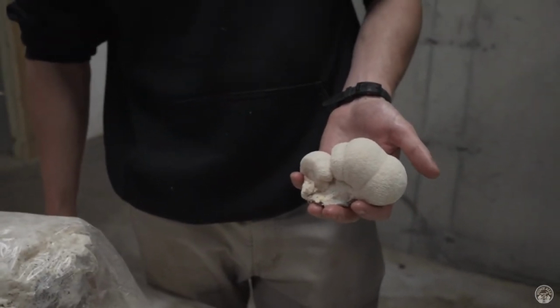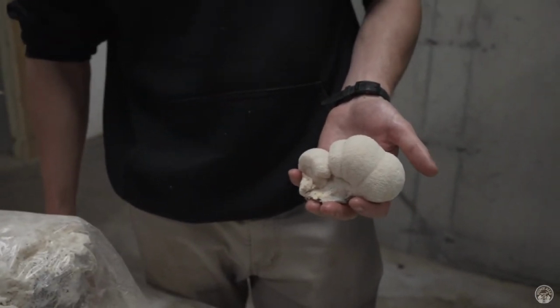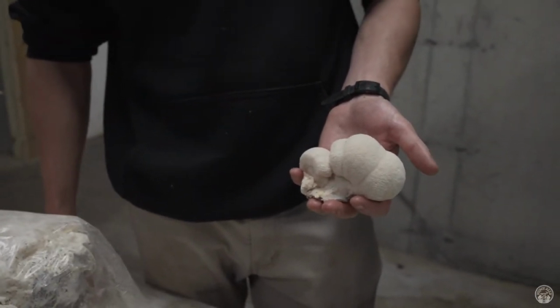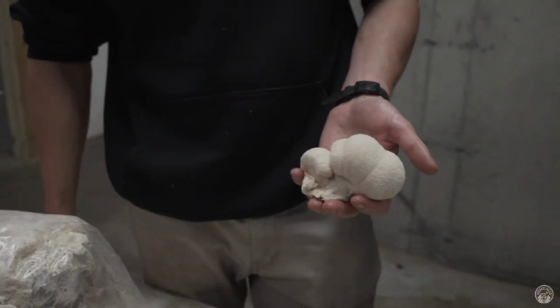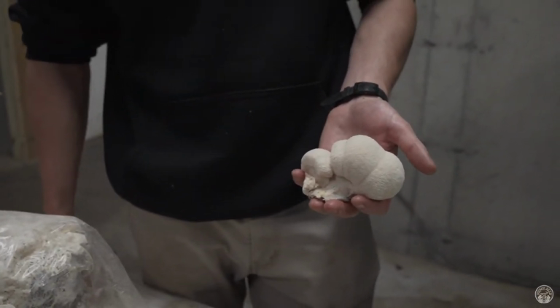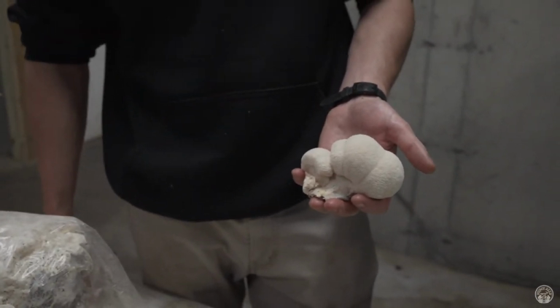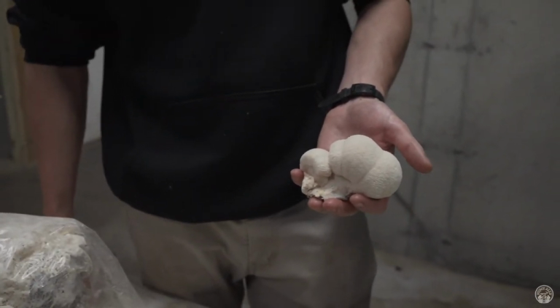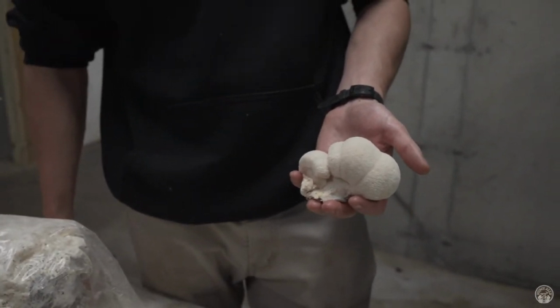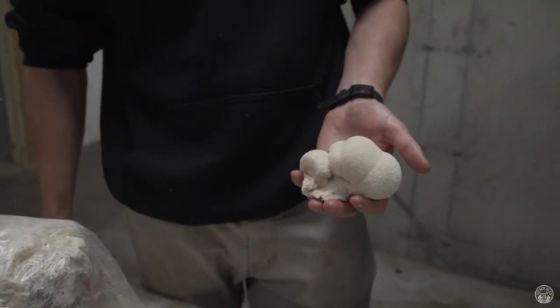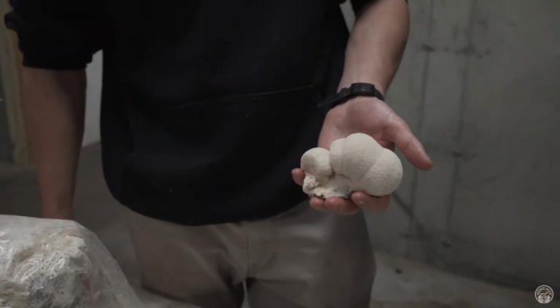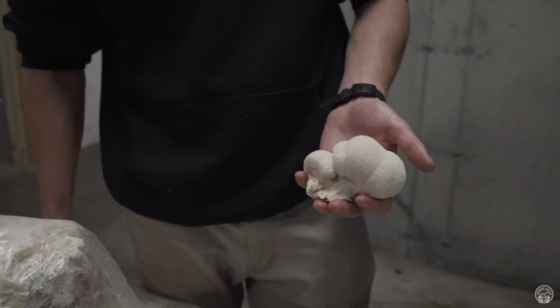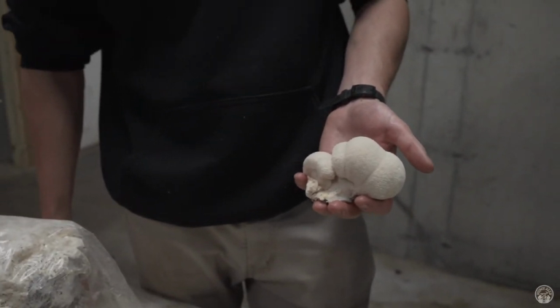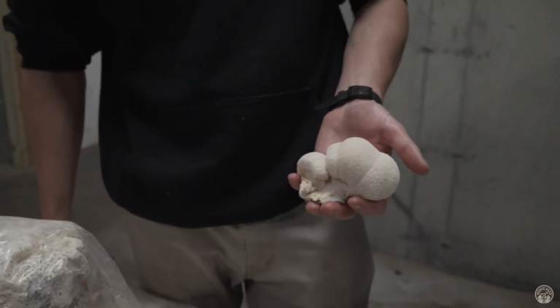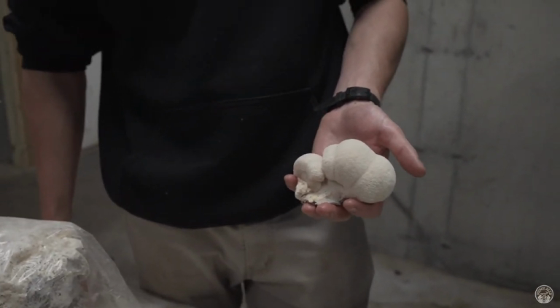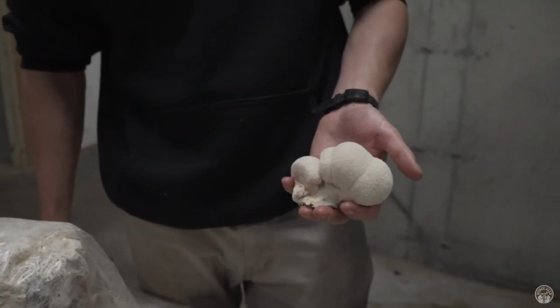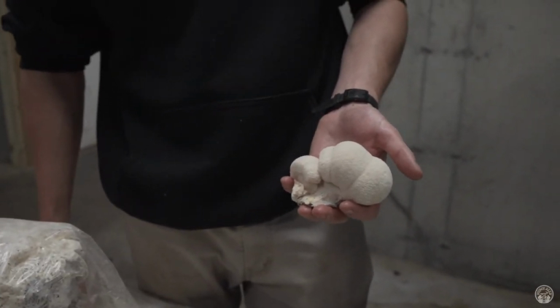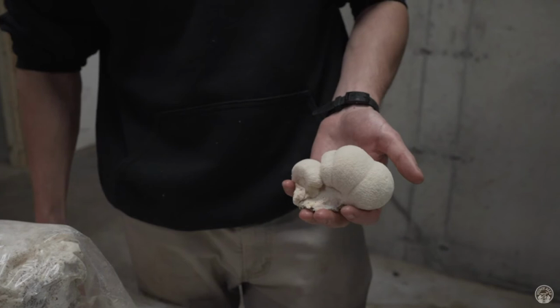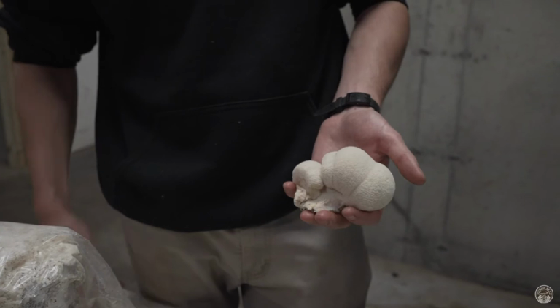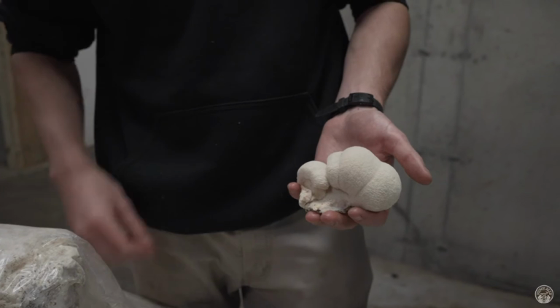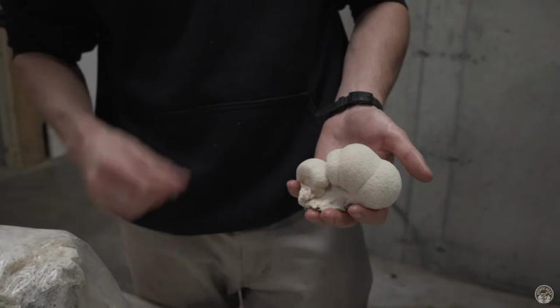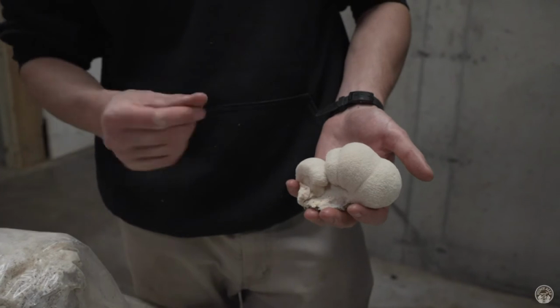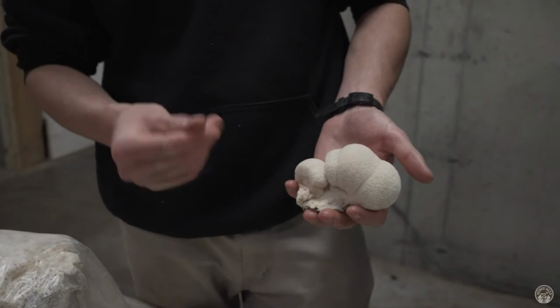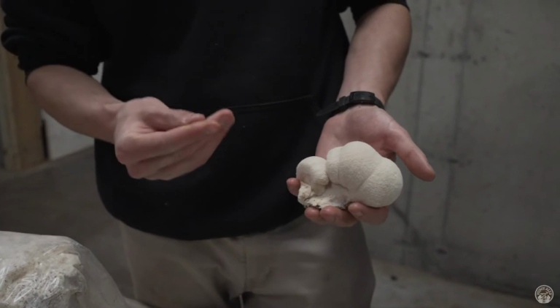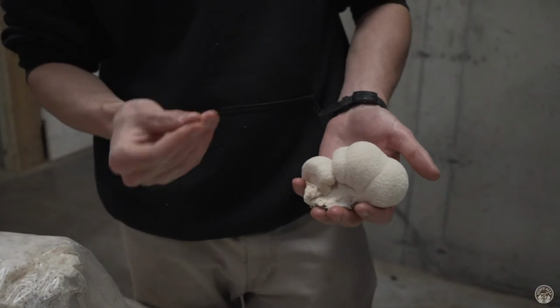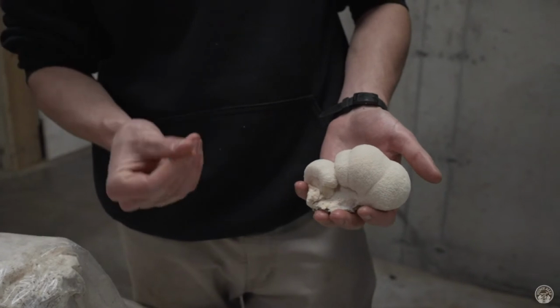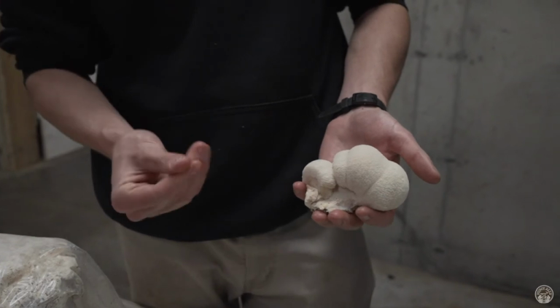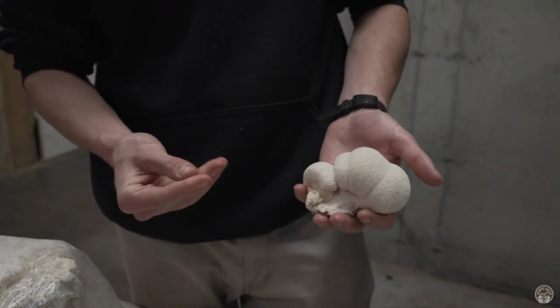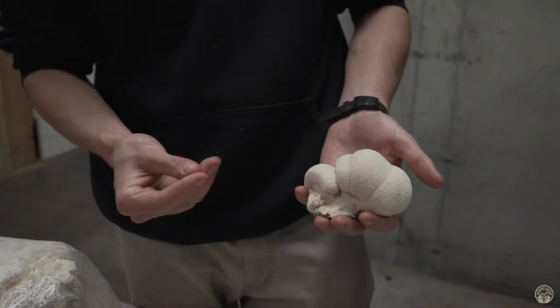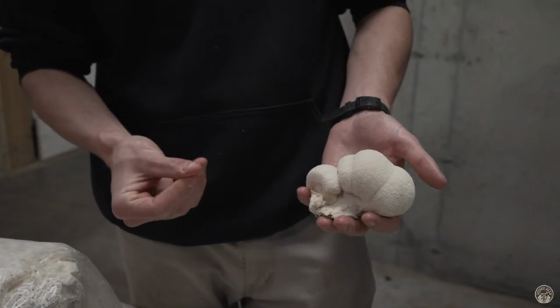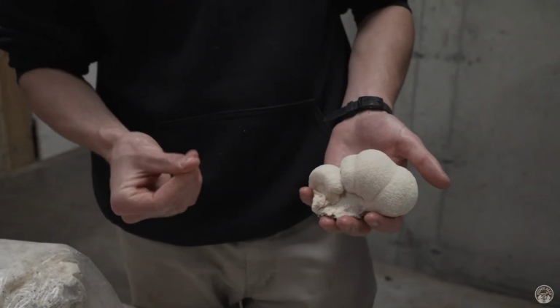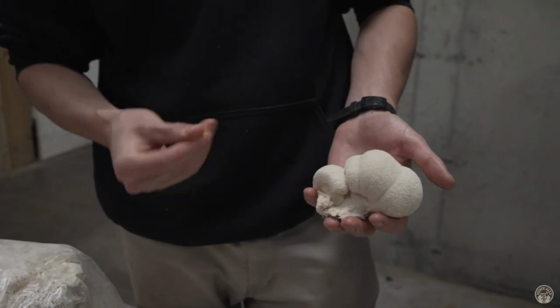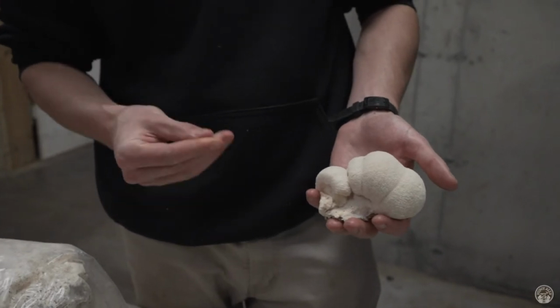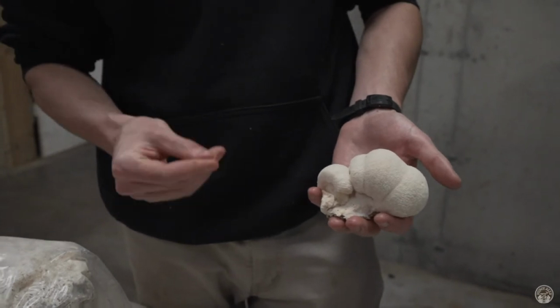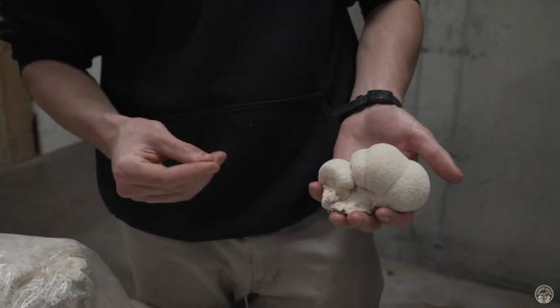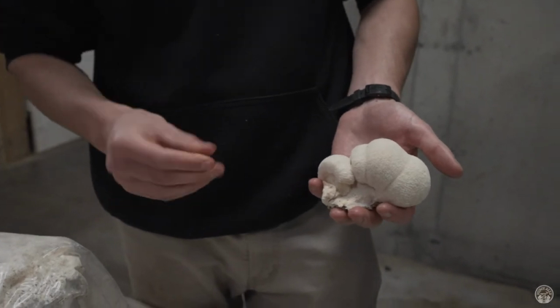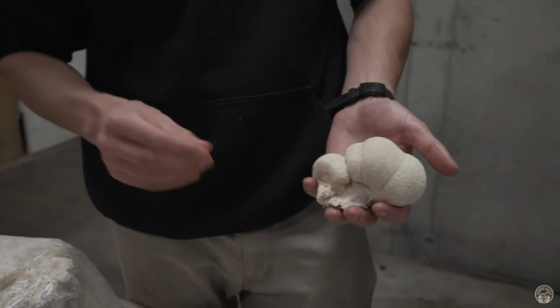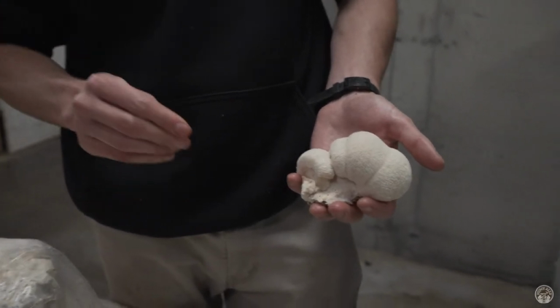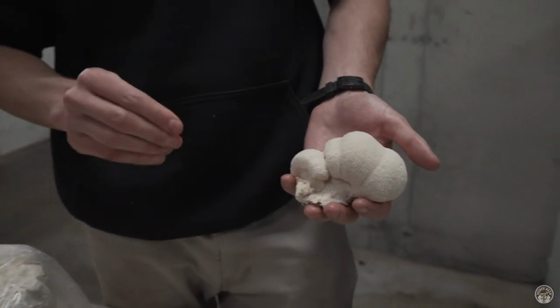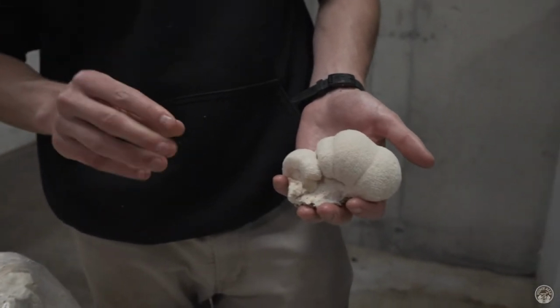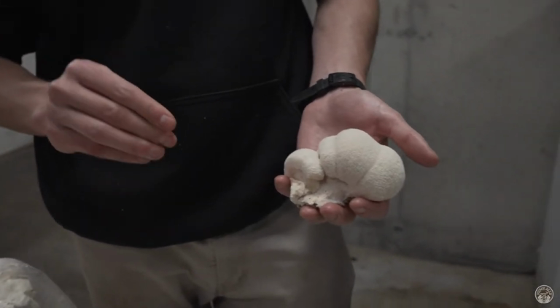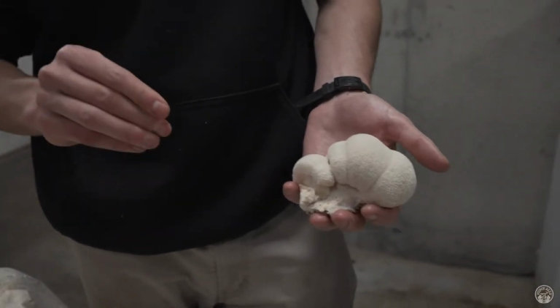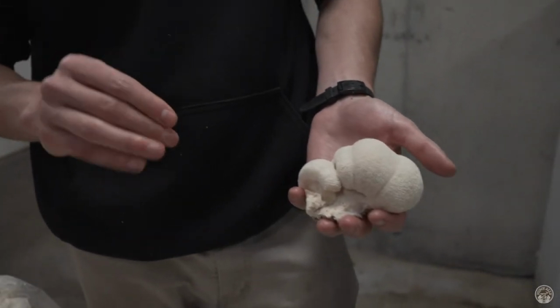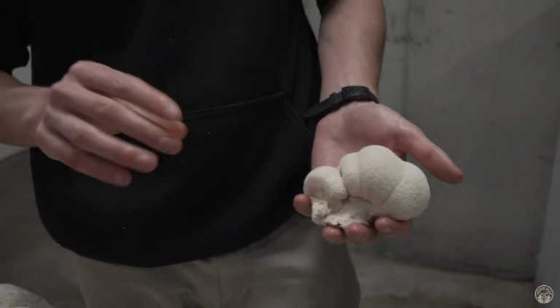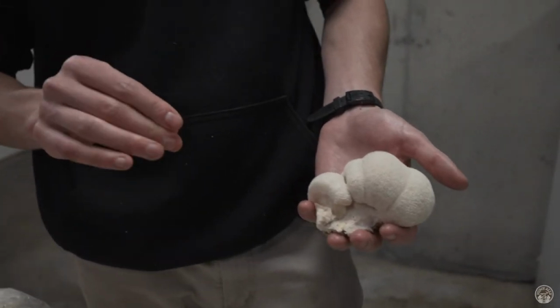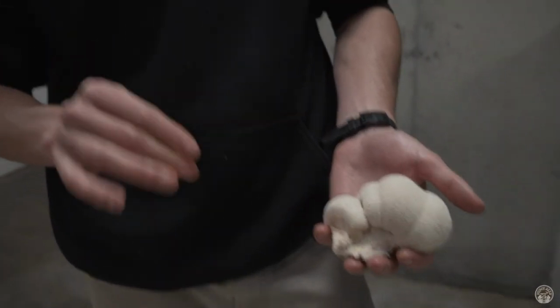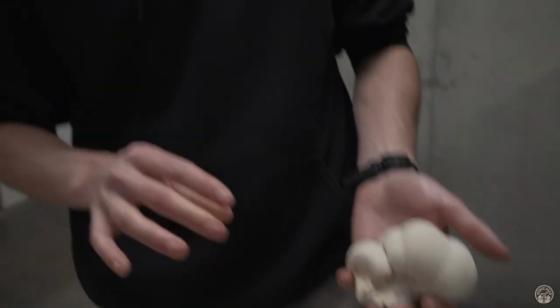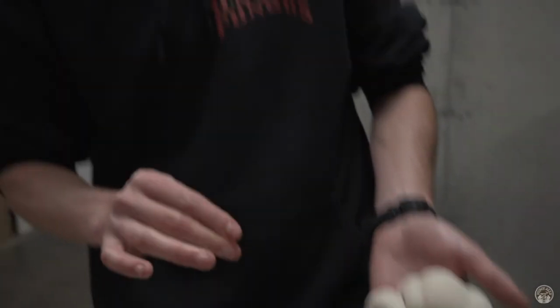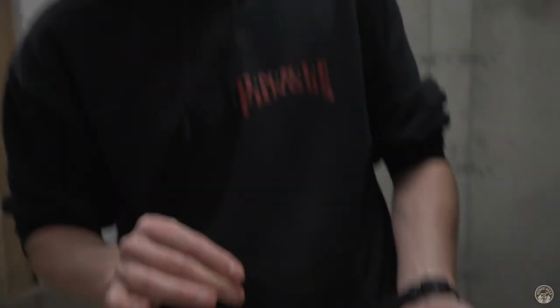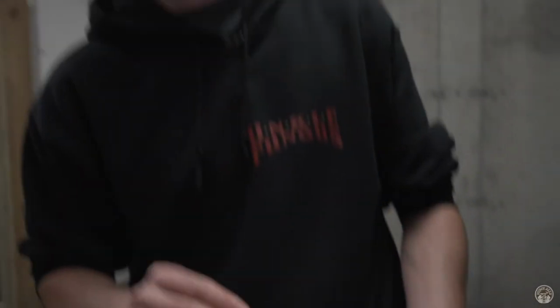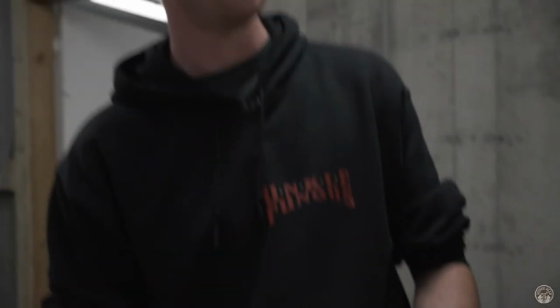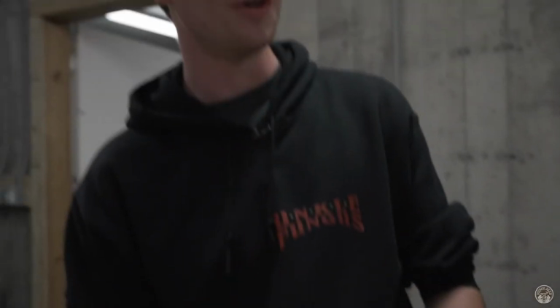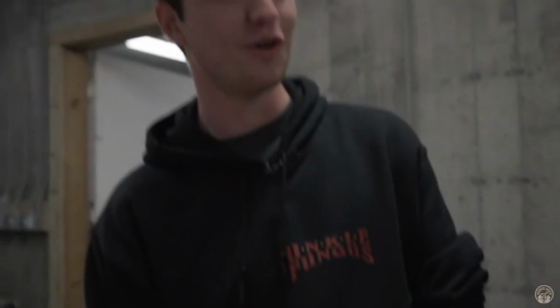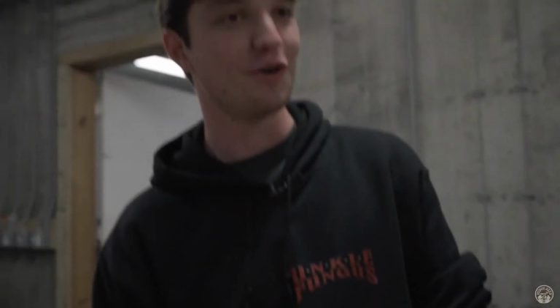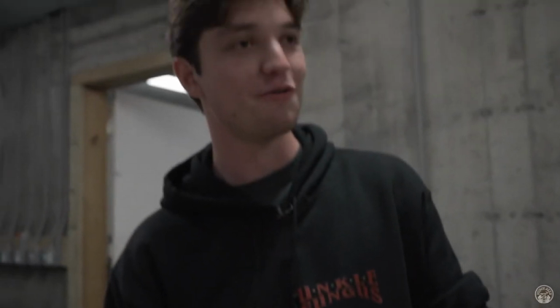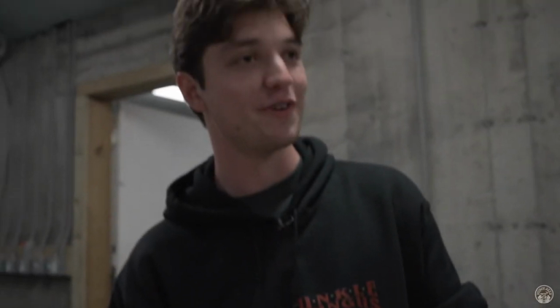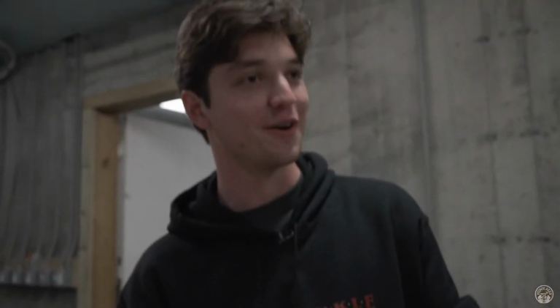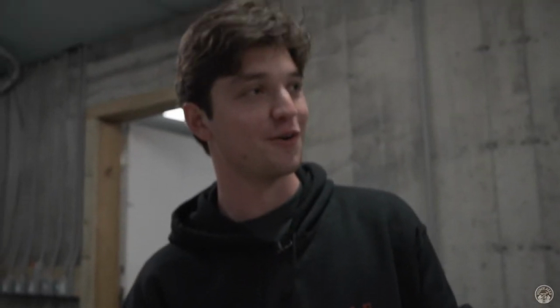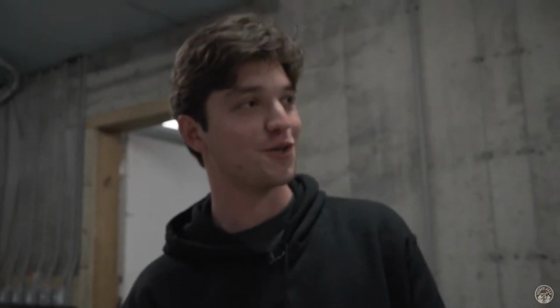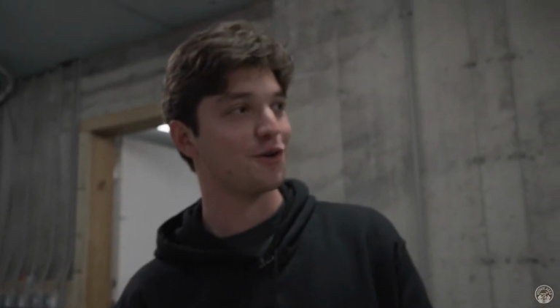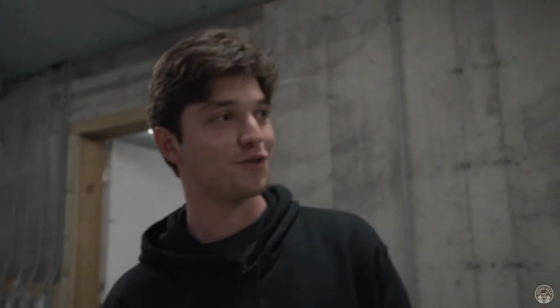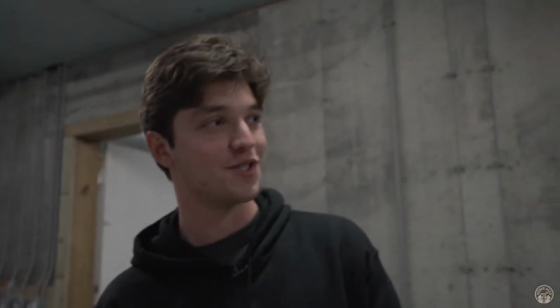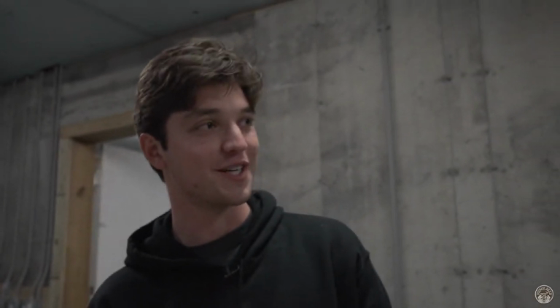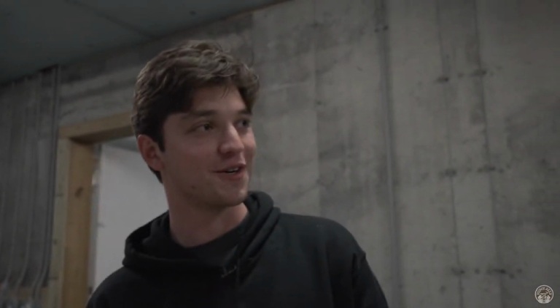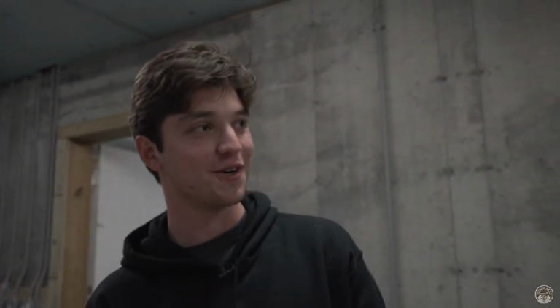Lion's Mane gets sticky too — you get those spores on your hands and it starts to feel like your fingers are stickers.